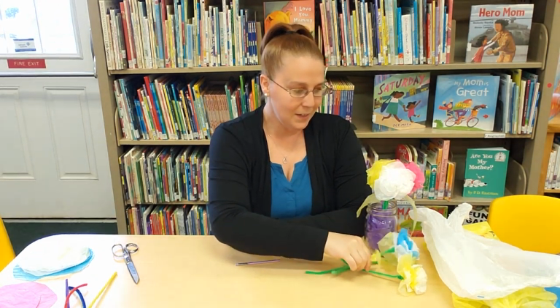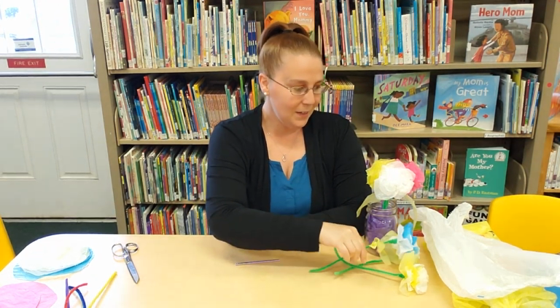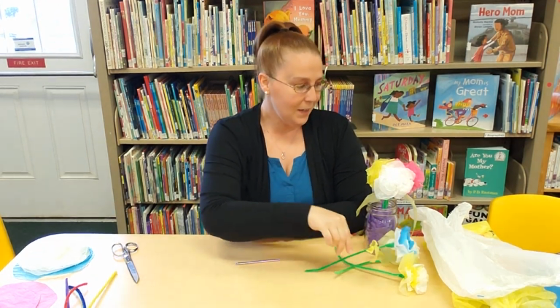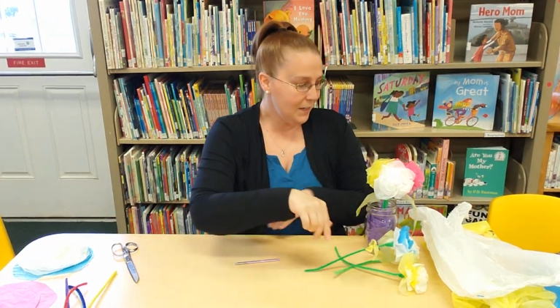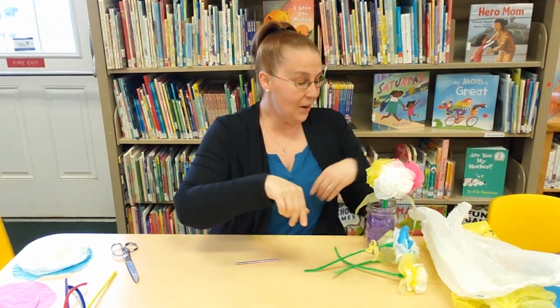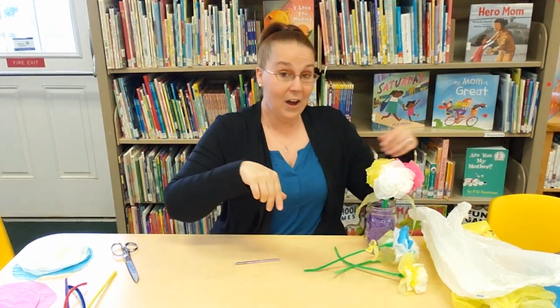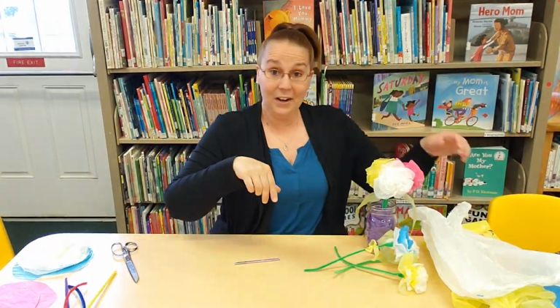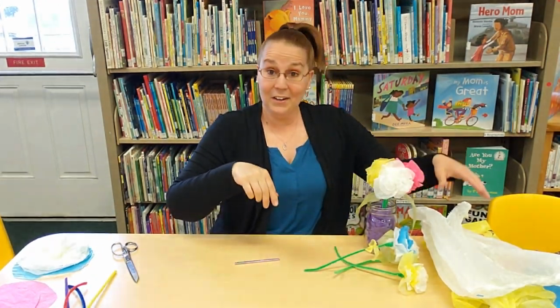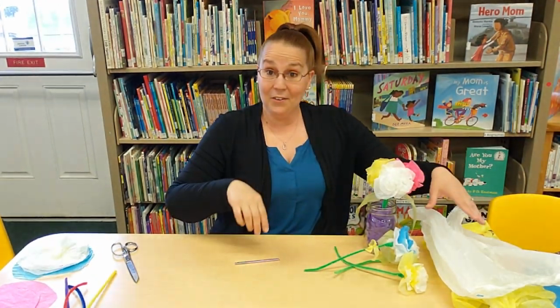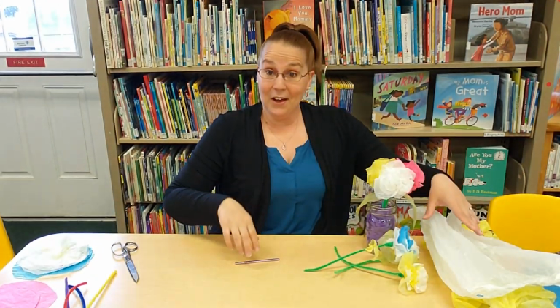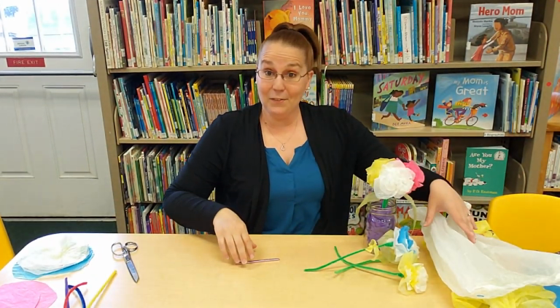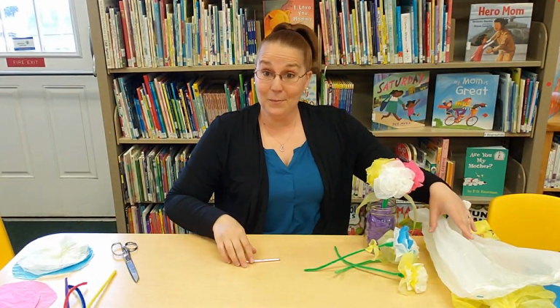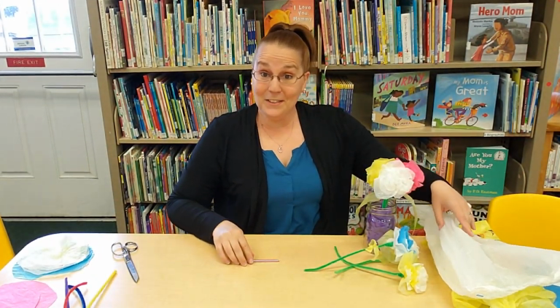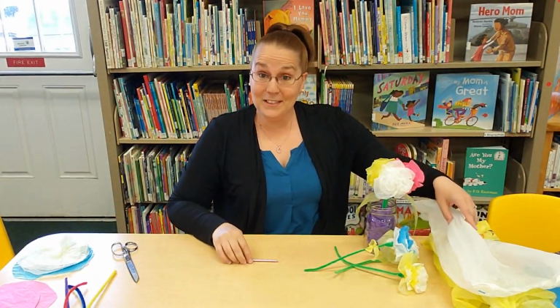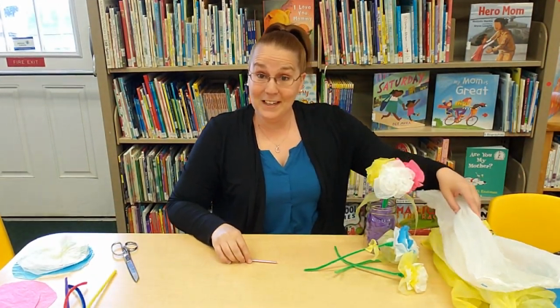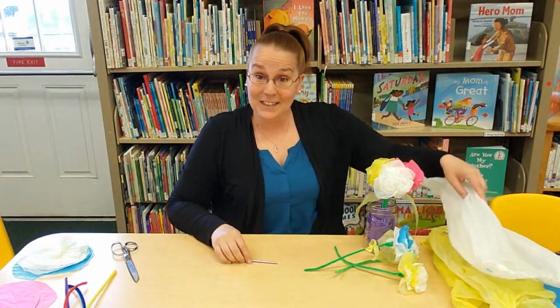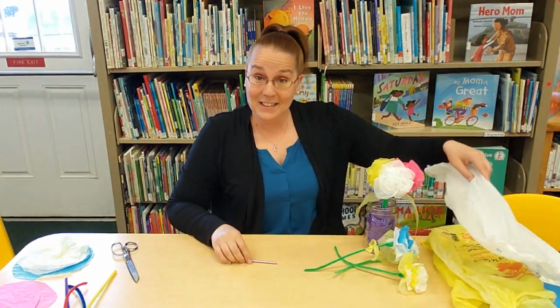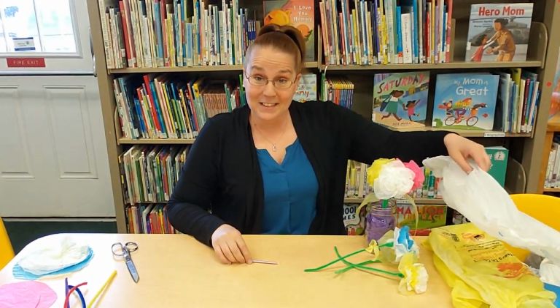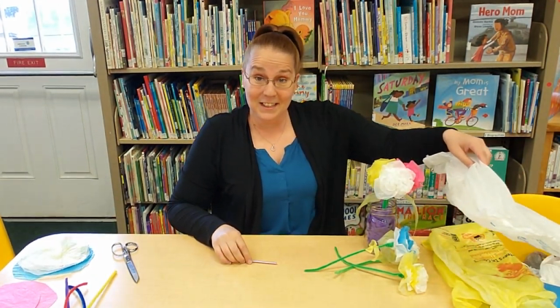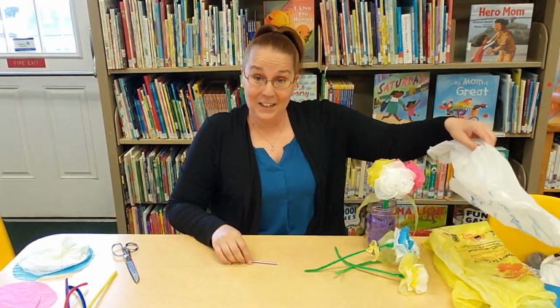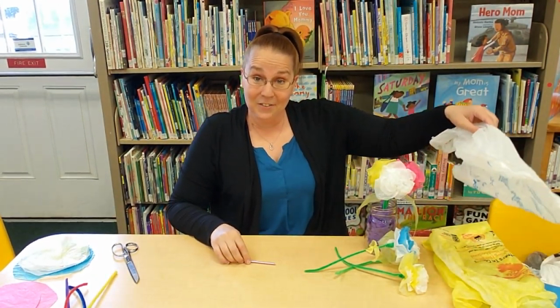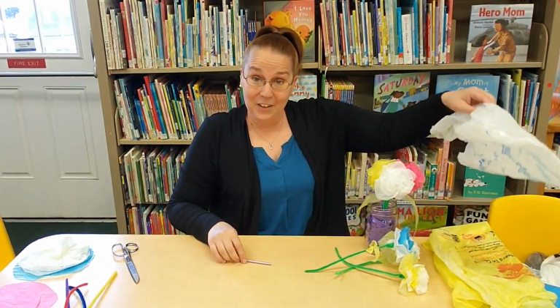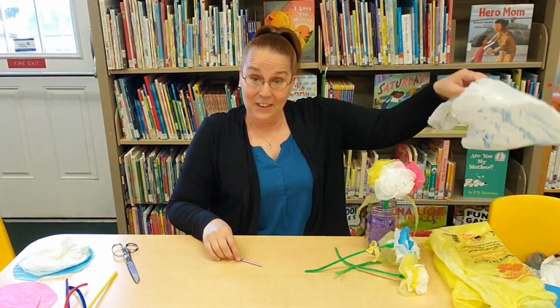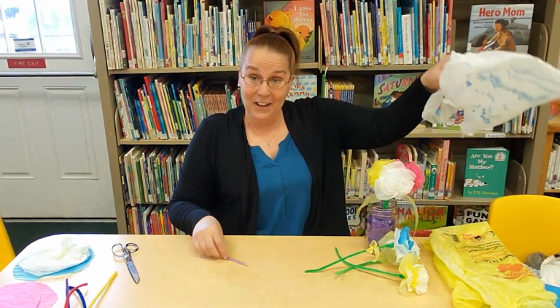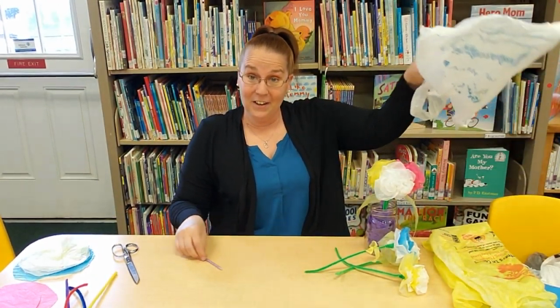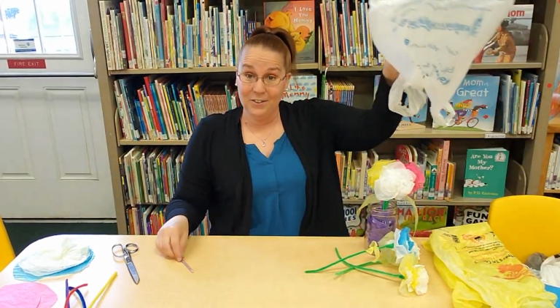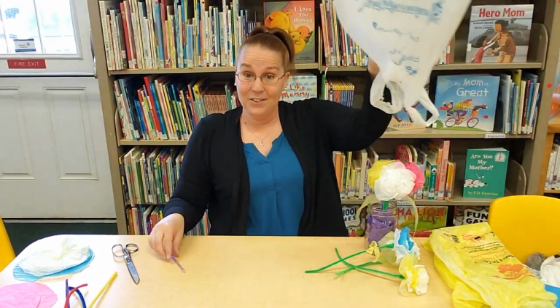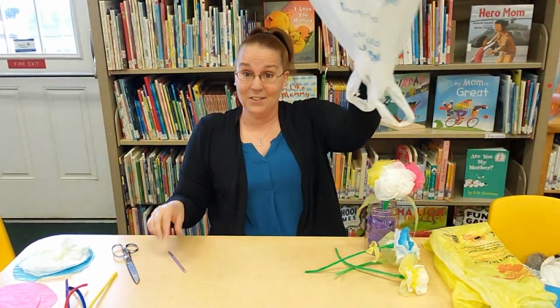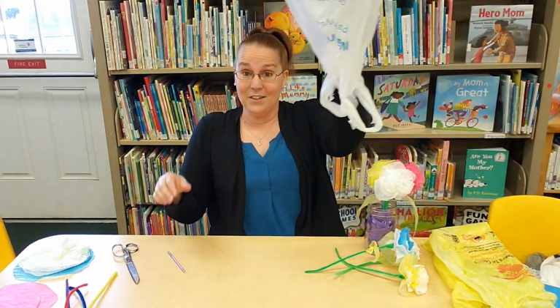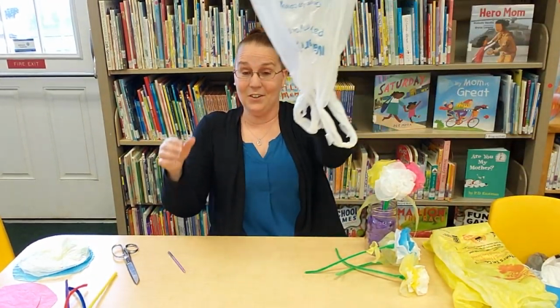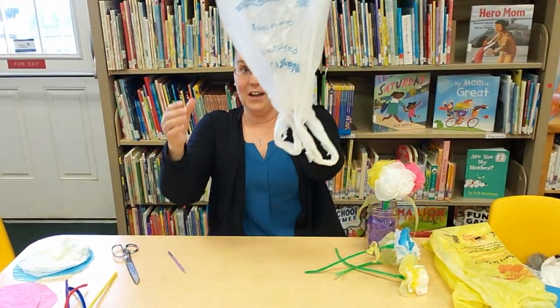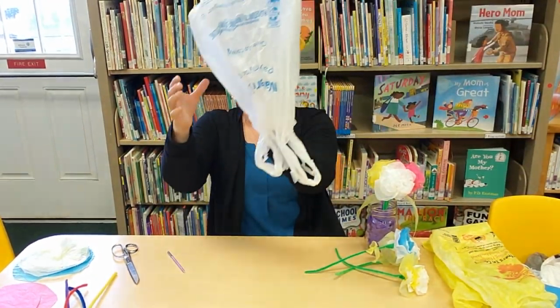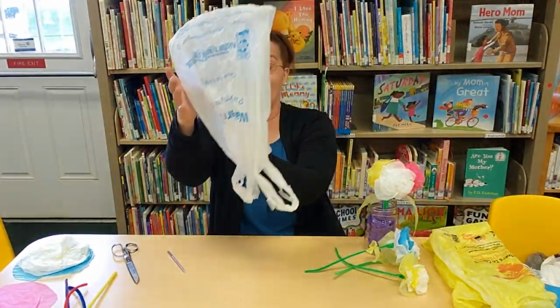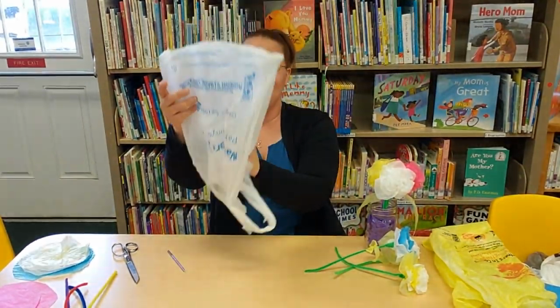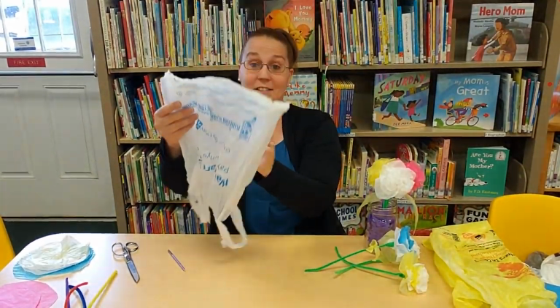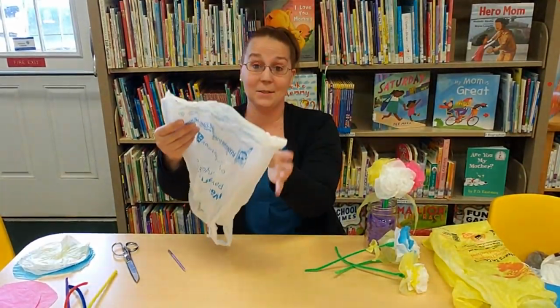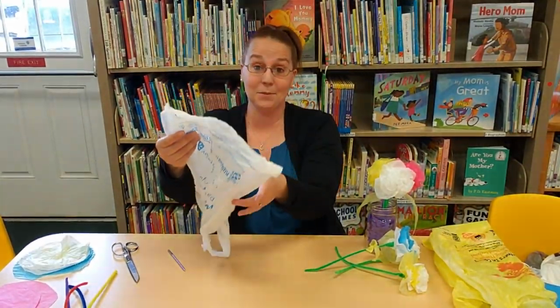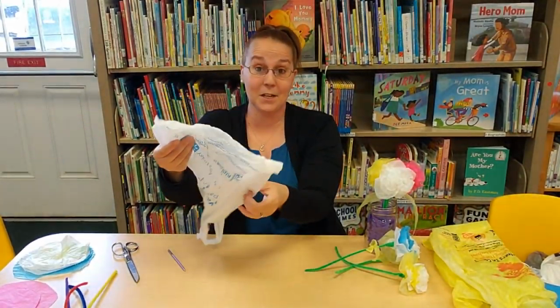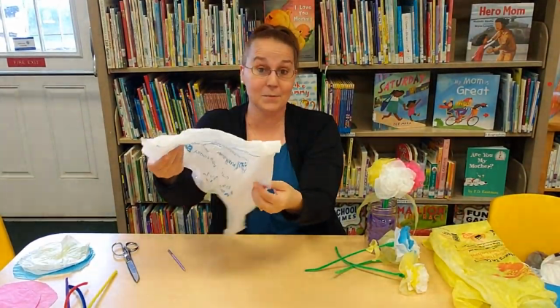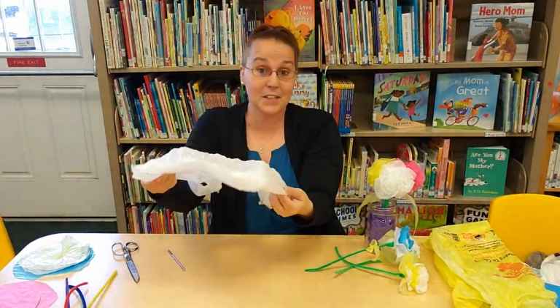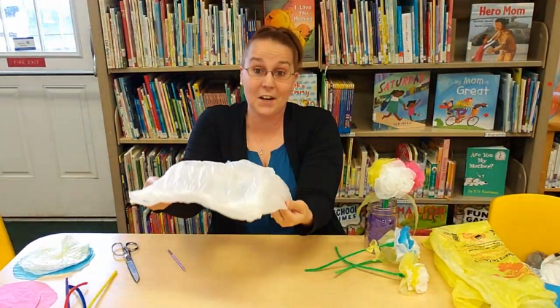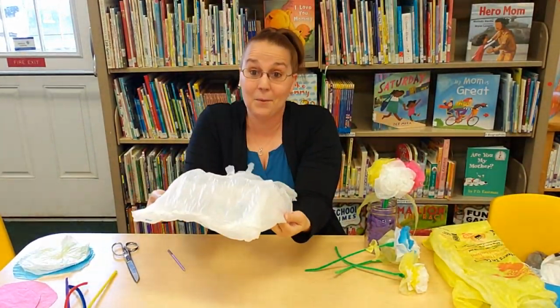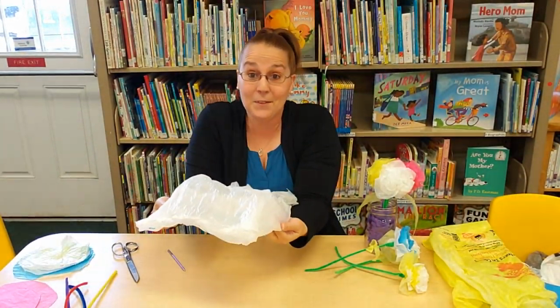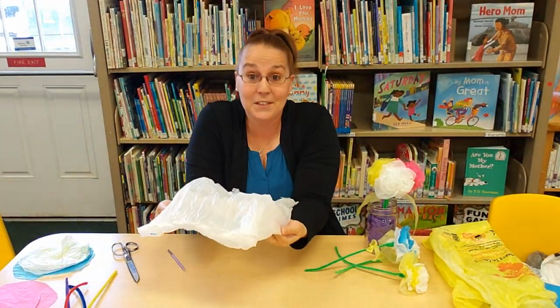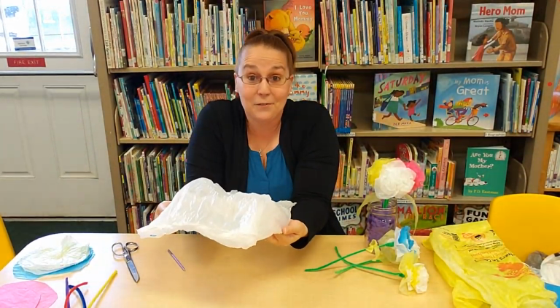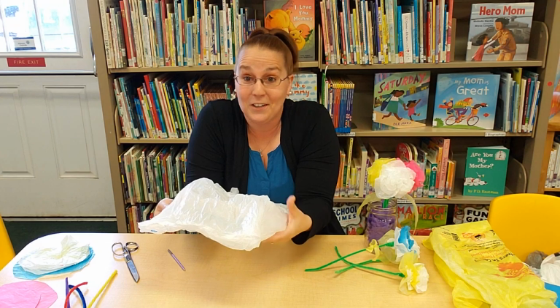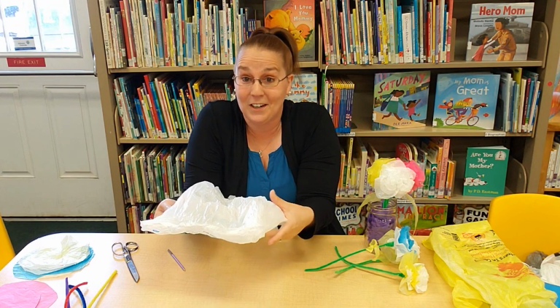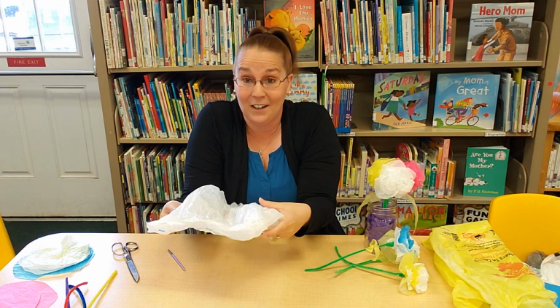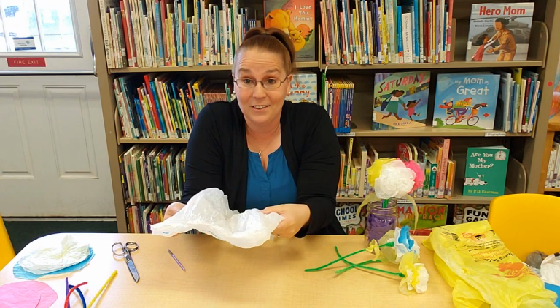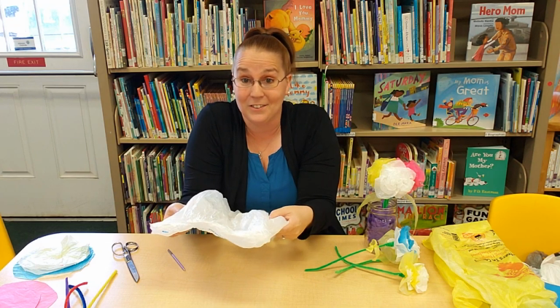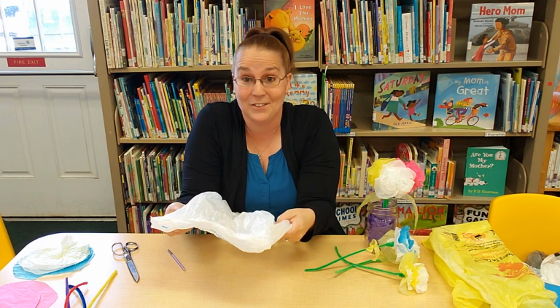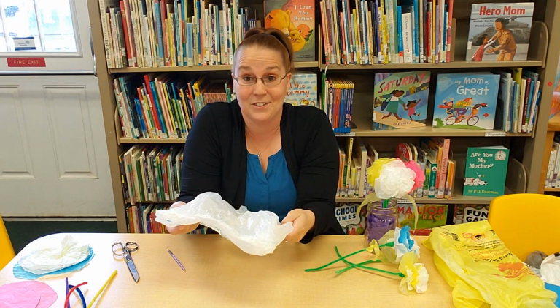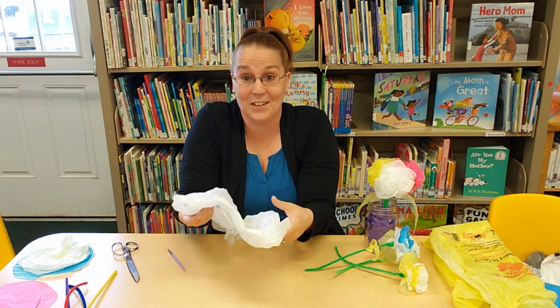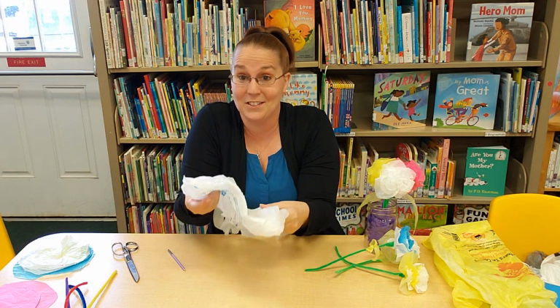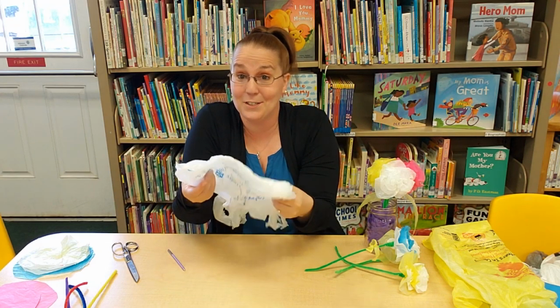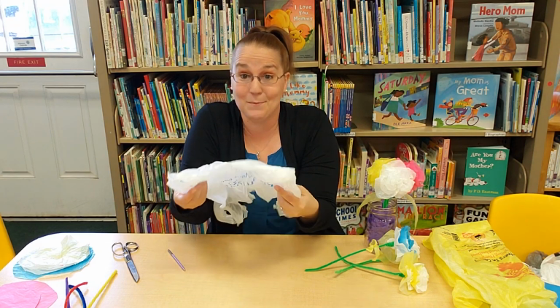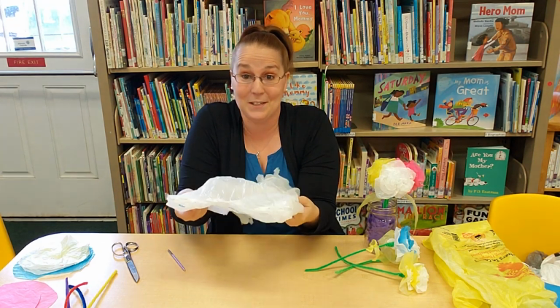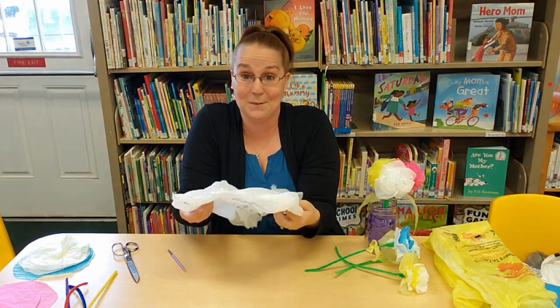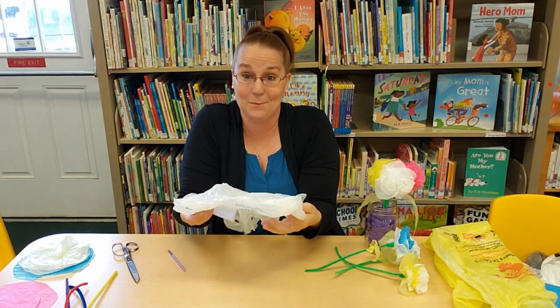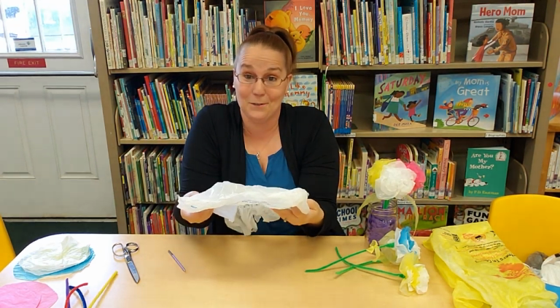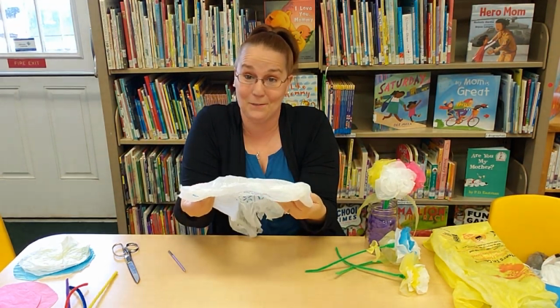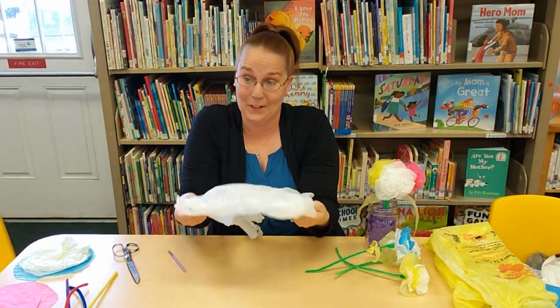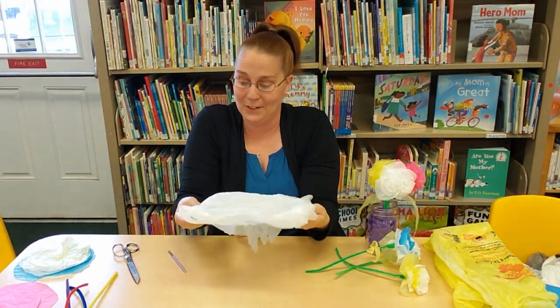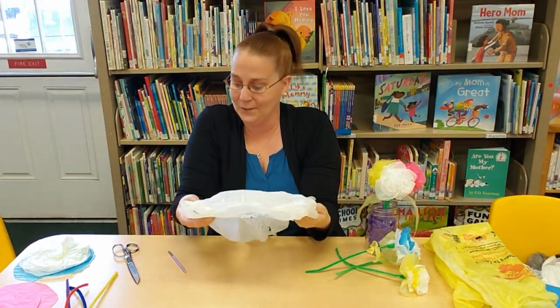Now I know everybody's got these laying around the house, and sometimes they come in different colors, so that just makes it more fun.